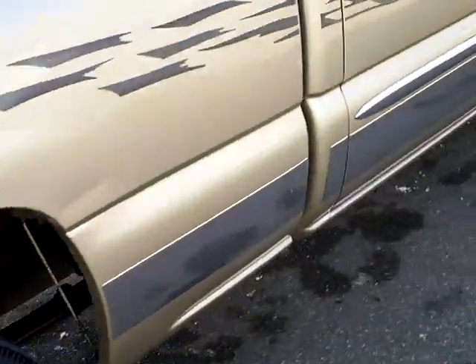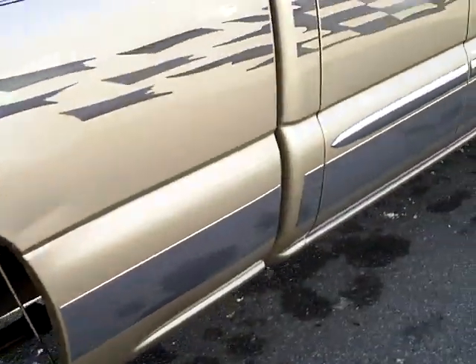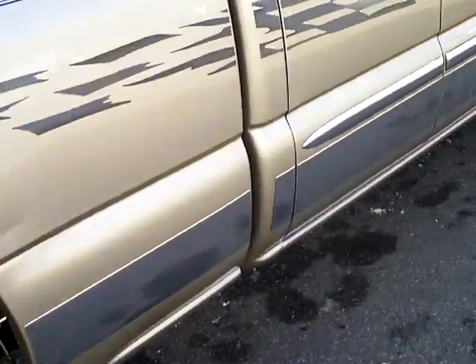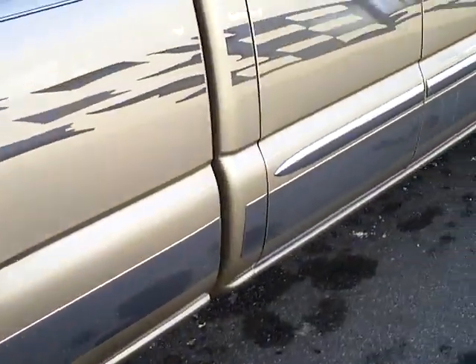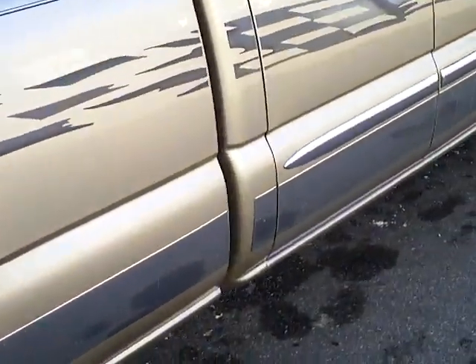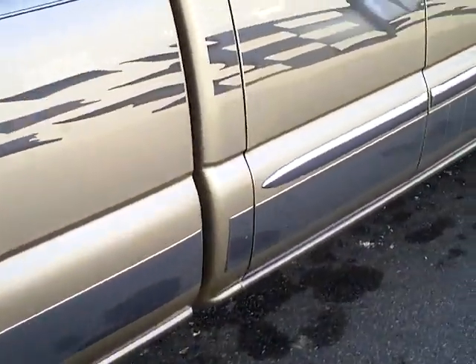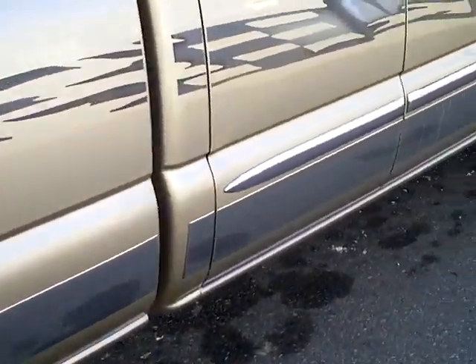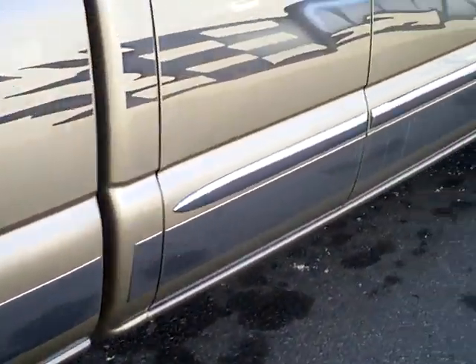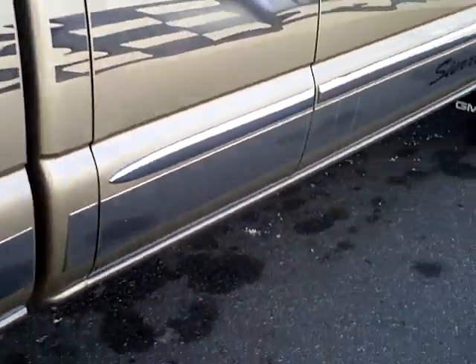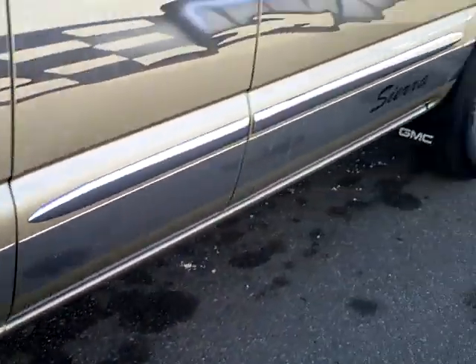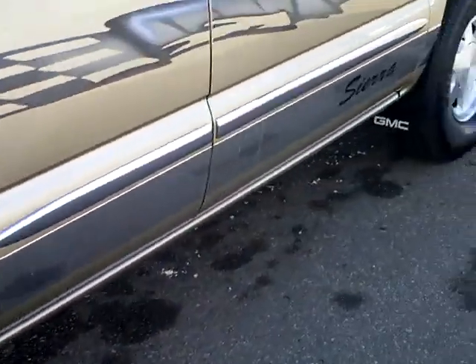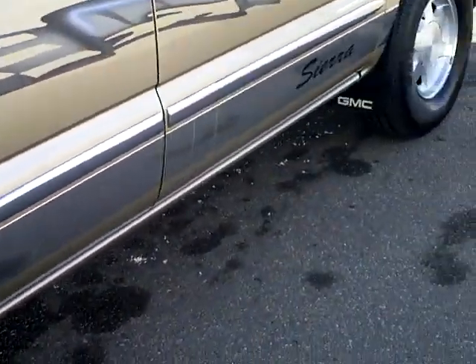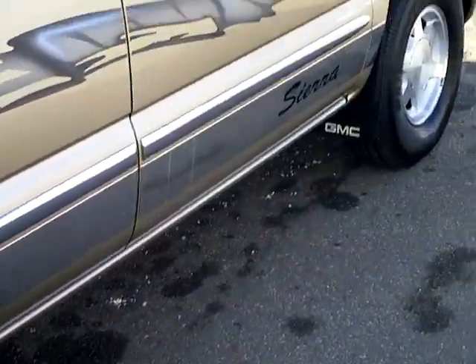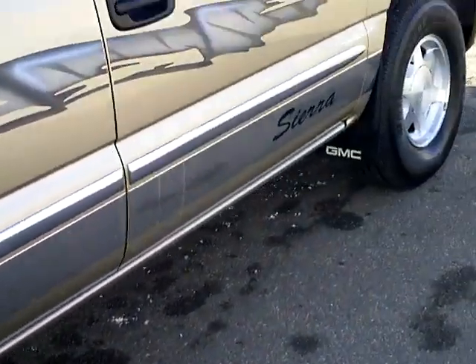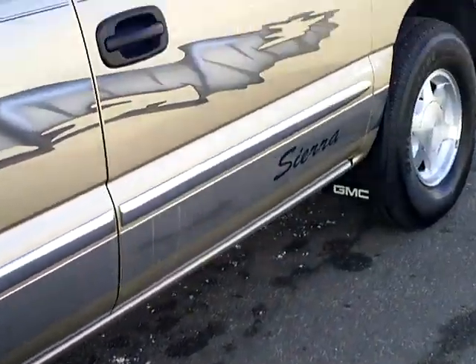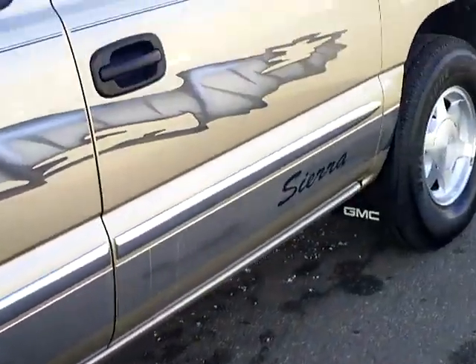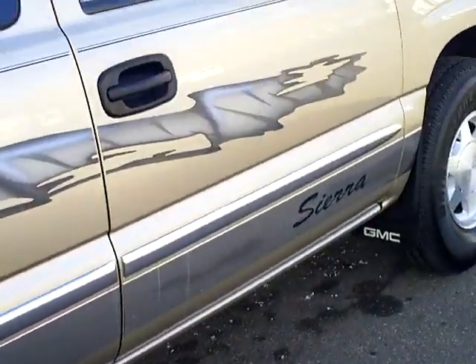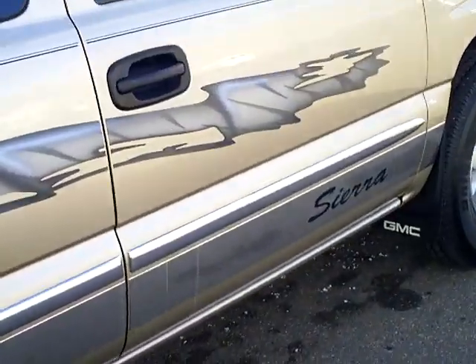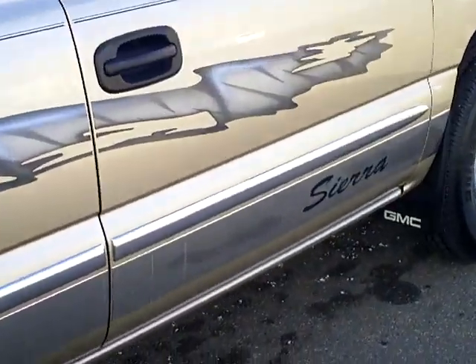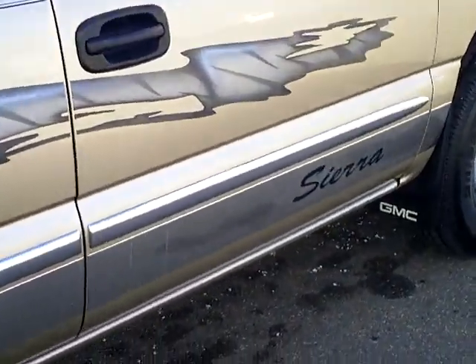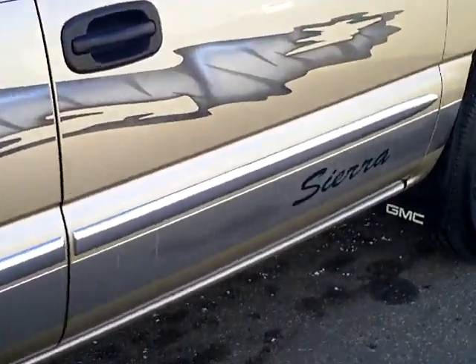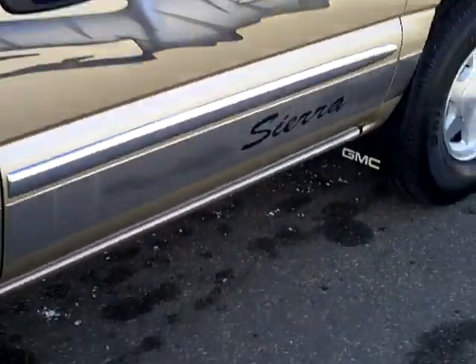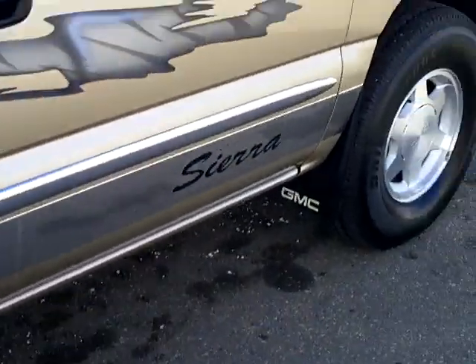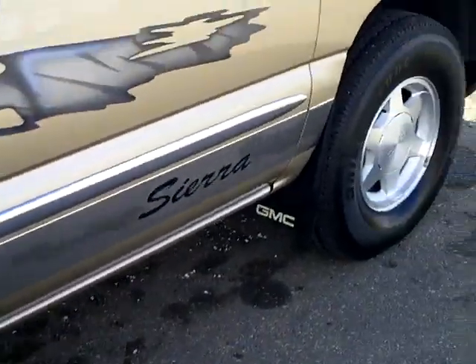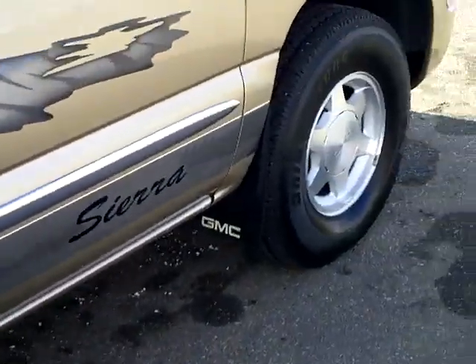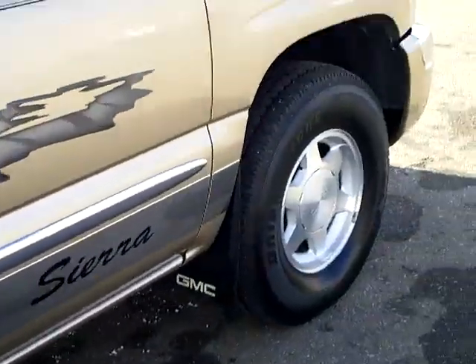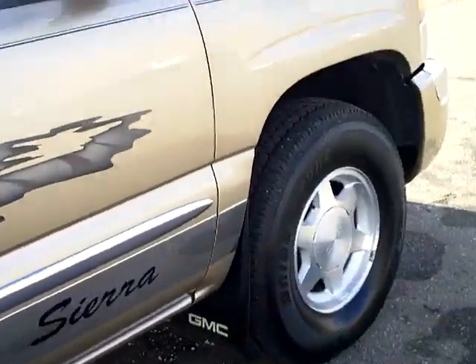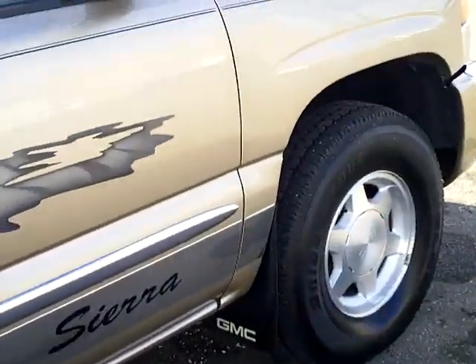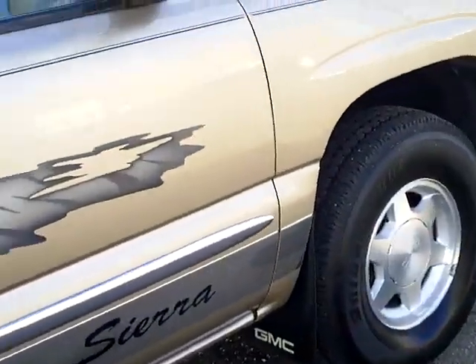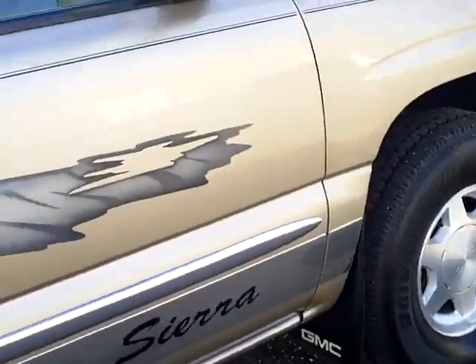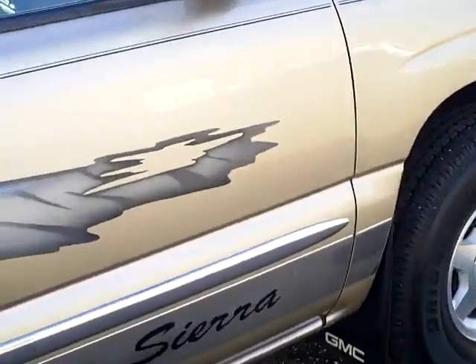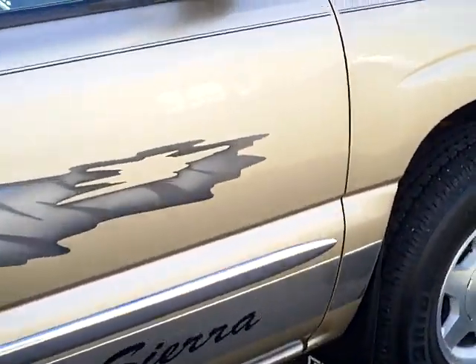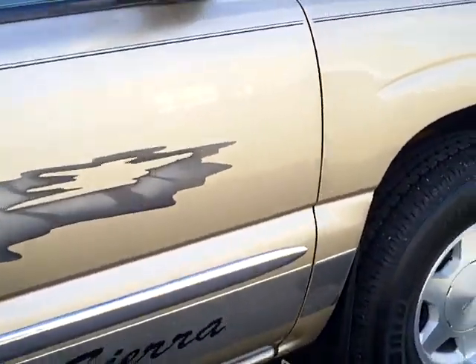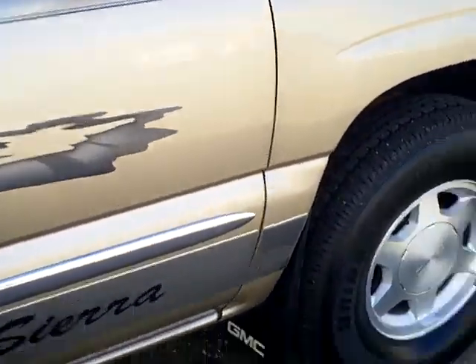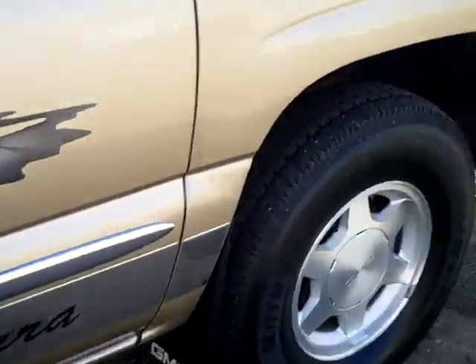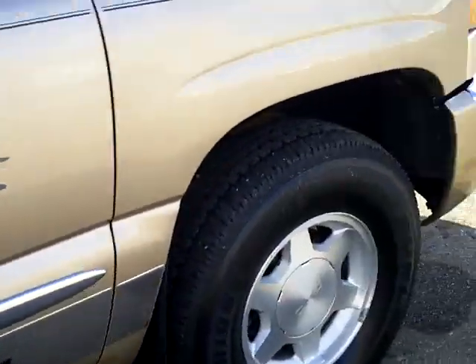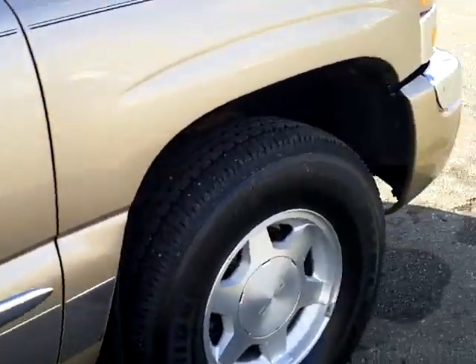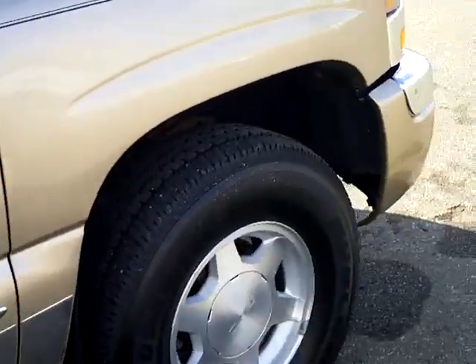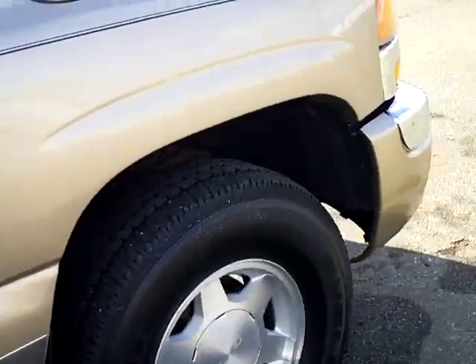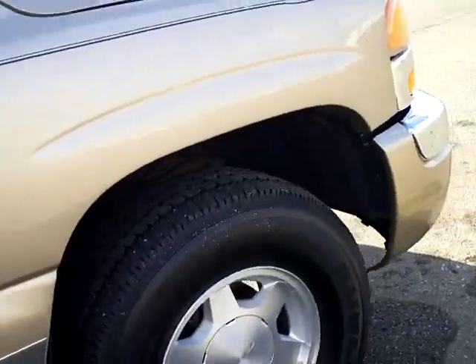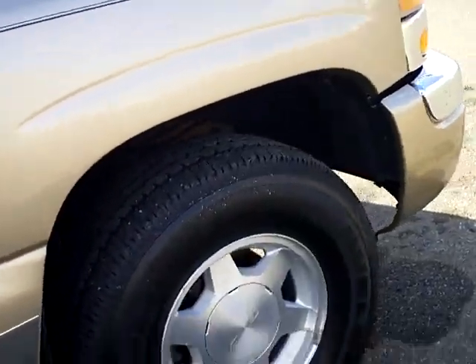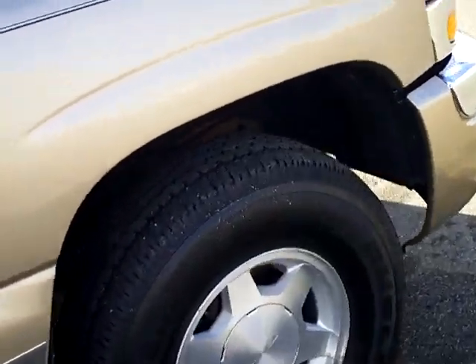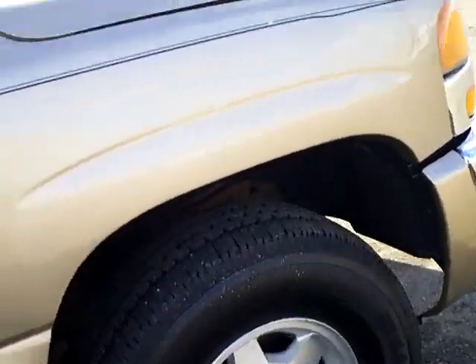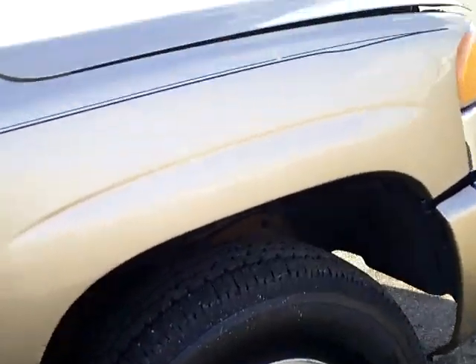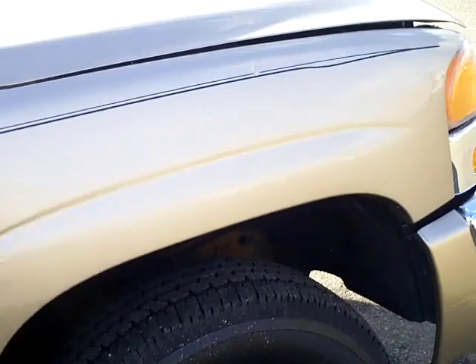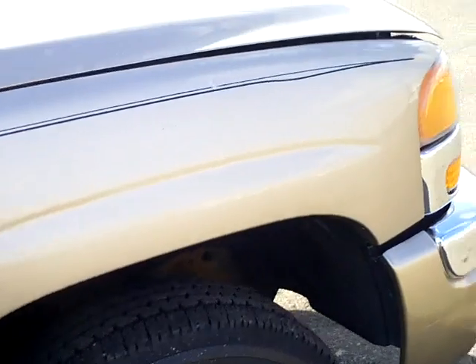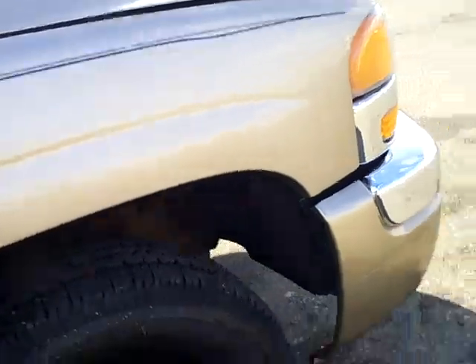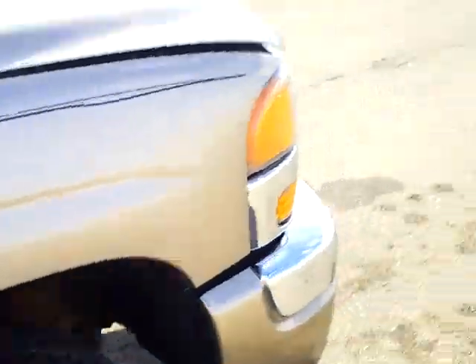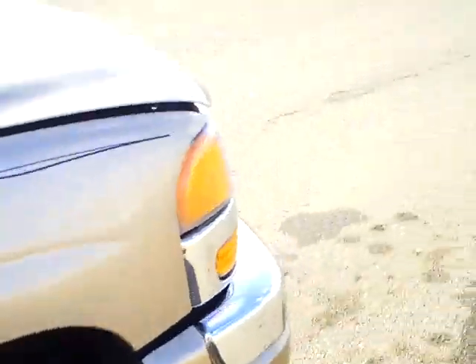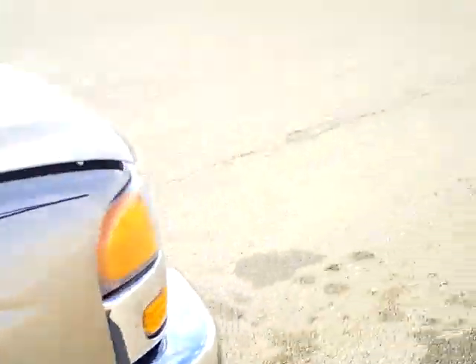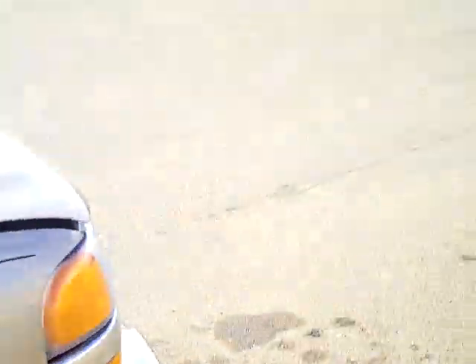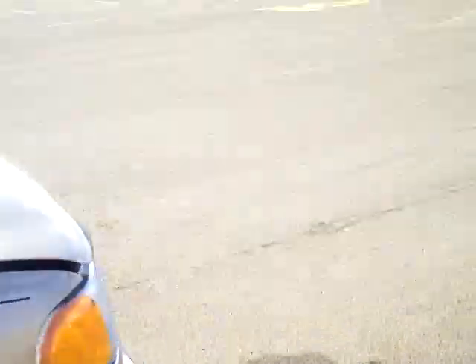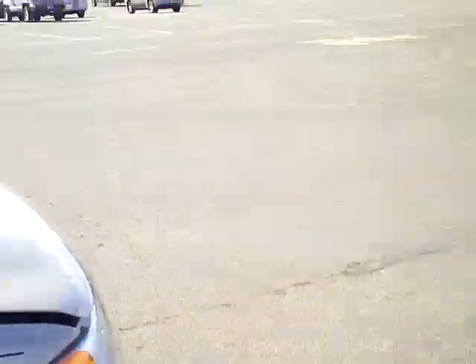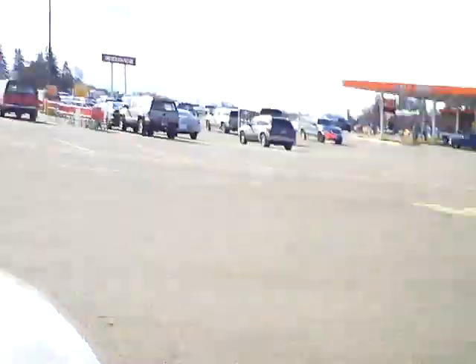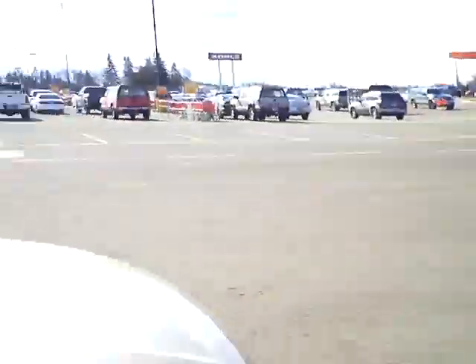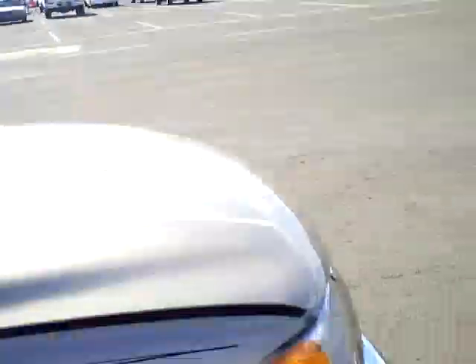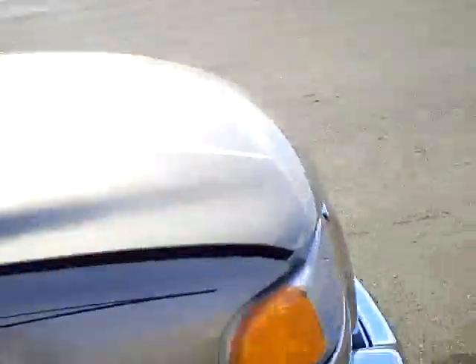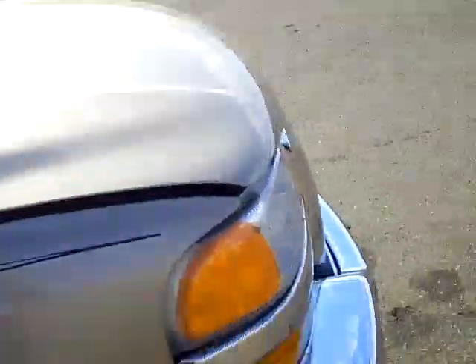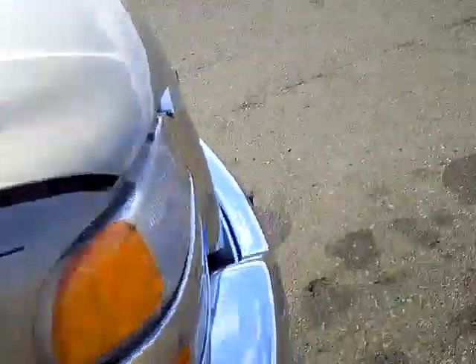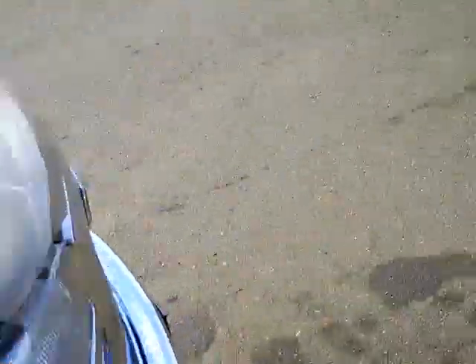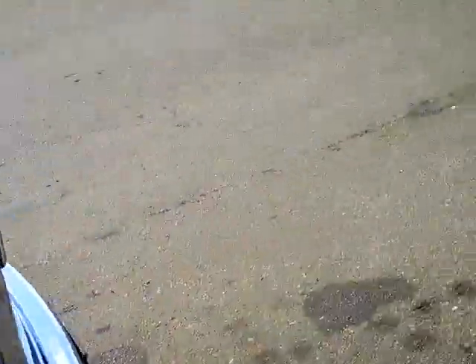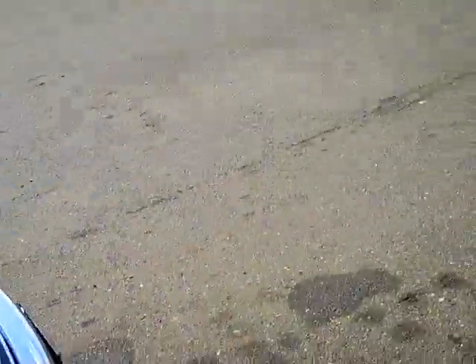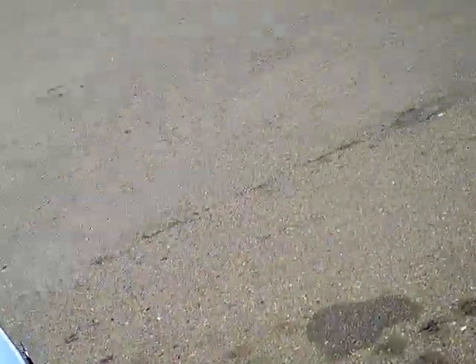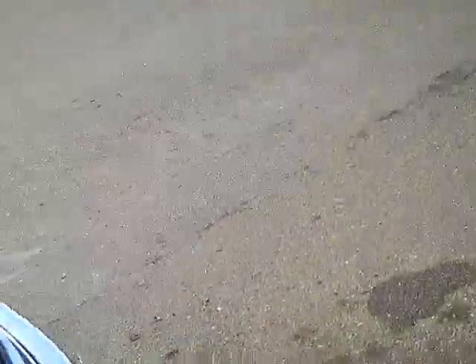Nice clean truck. It has a nice chrome package on the bottom as well — it snazzles it up a little.